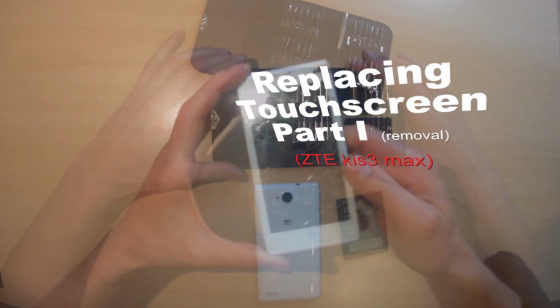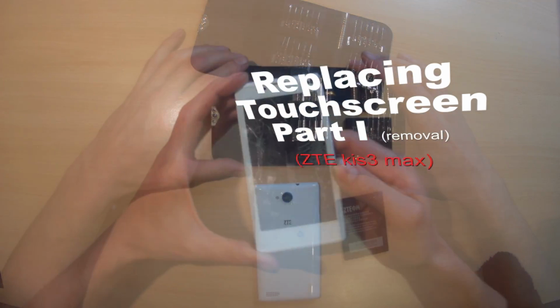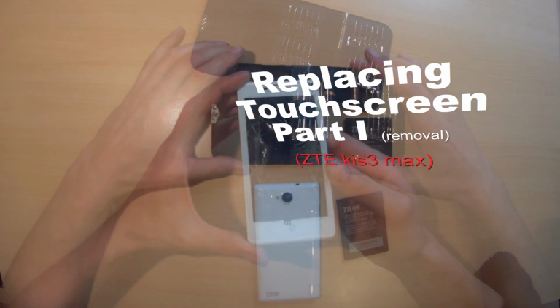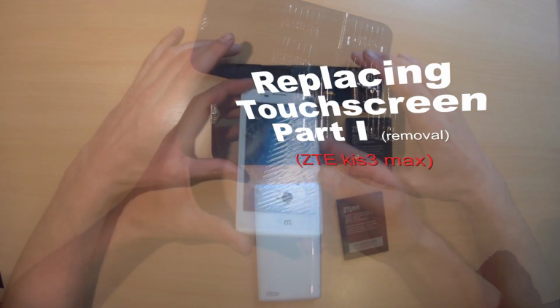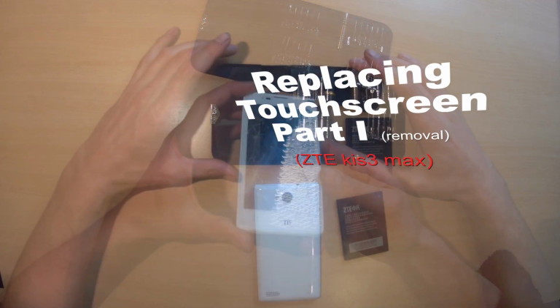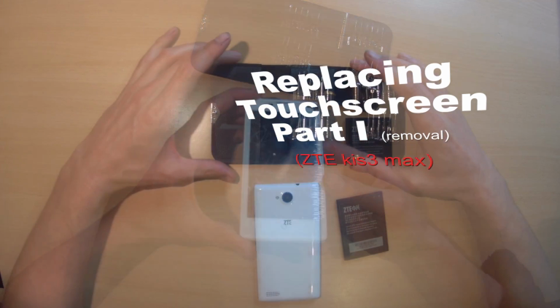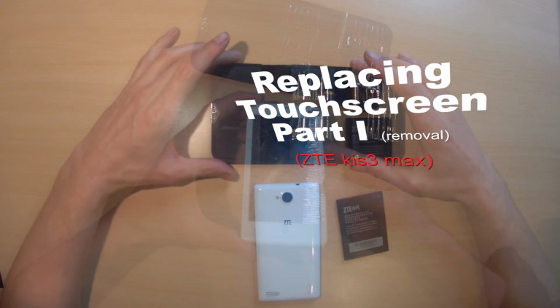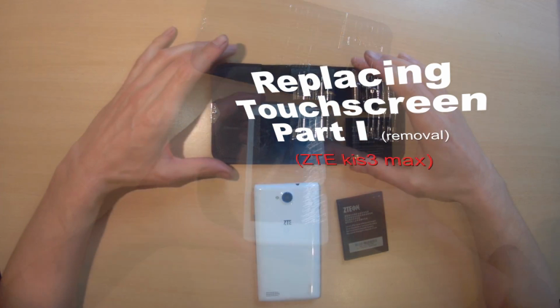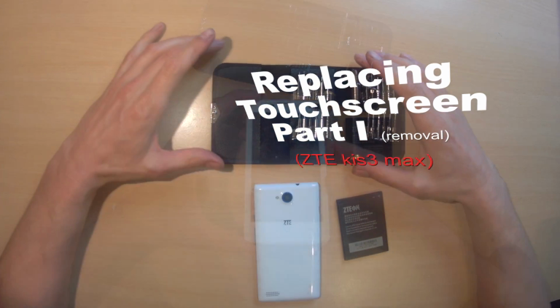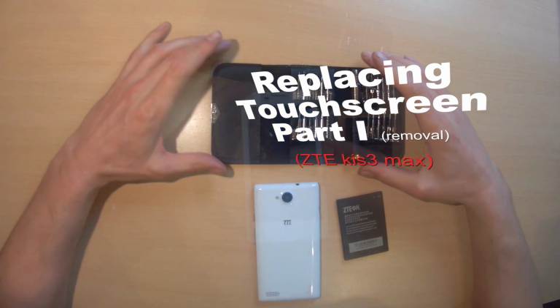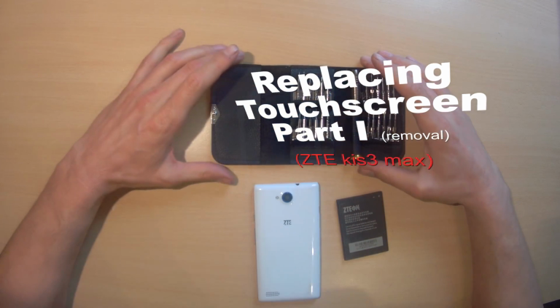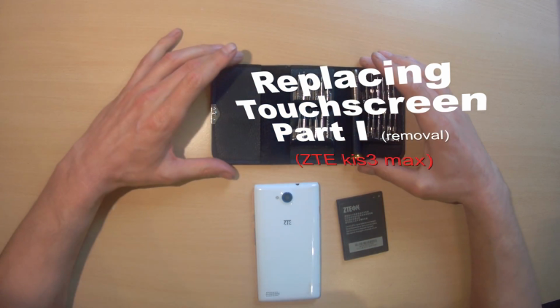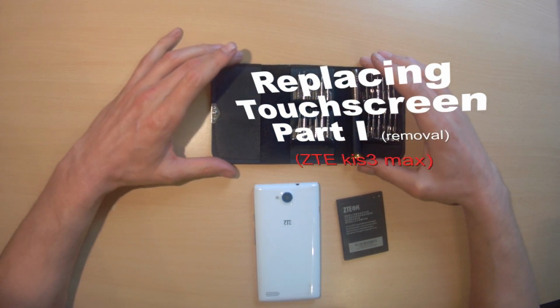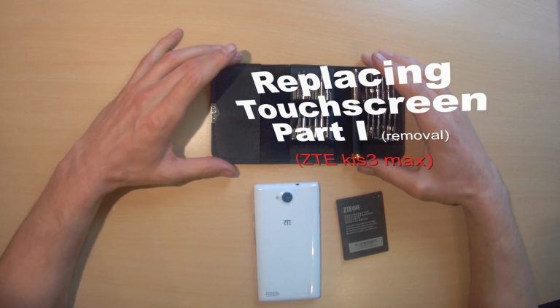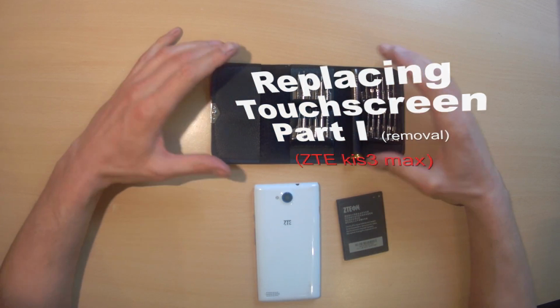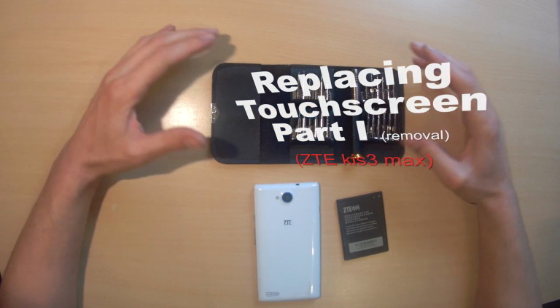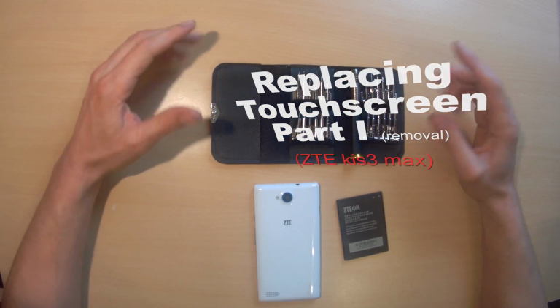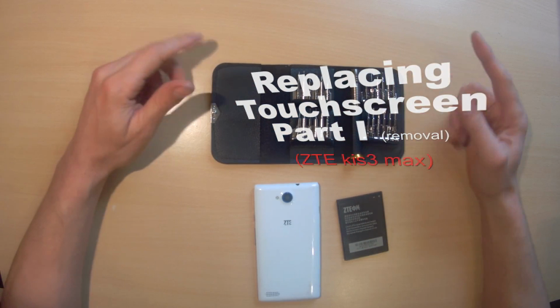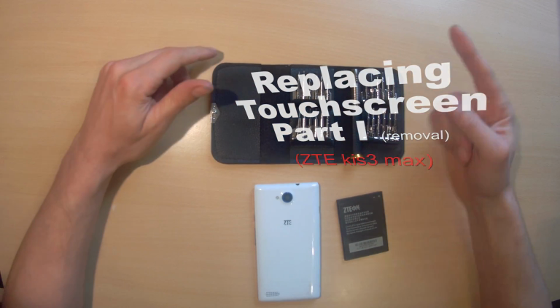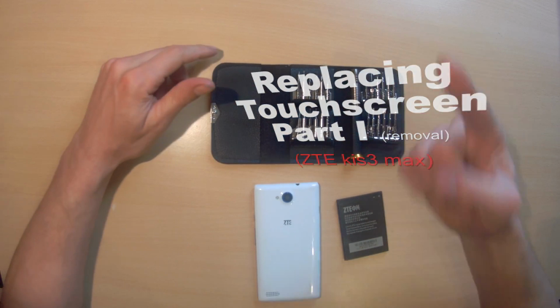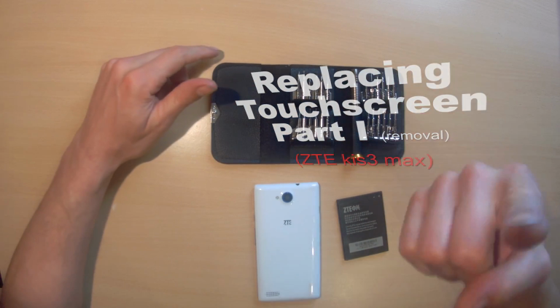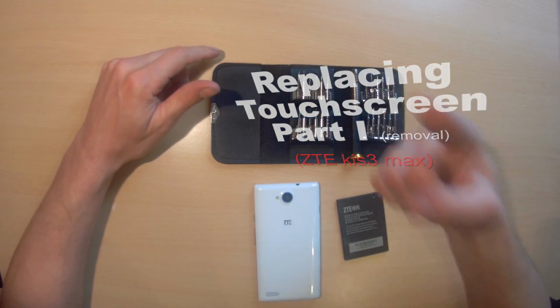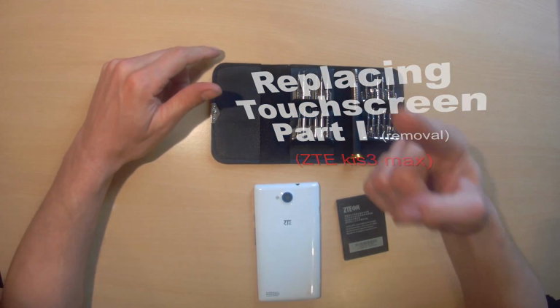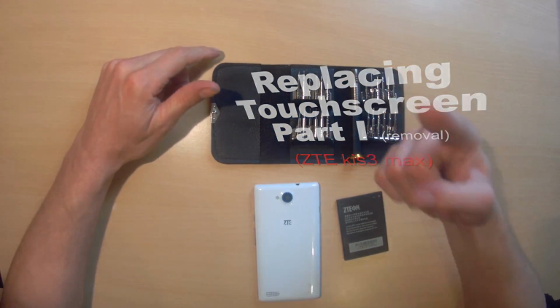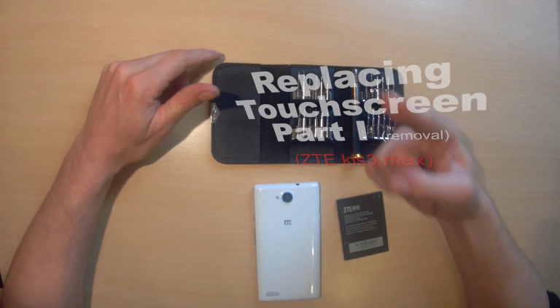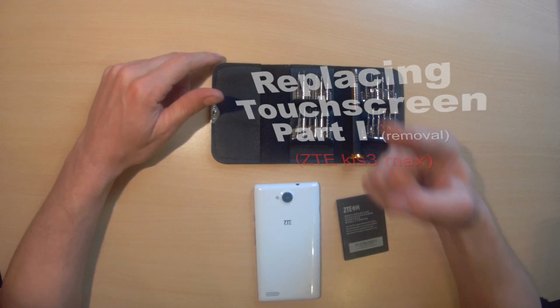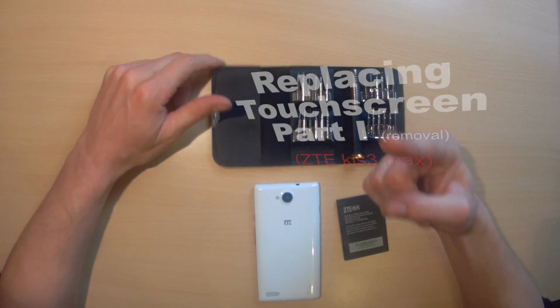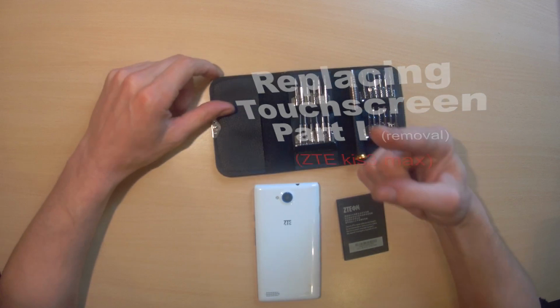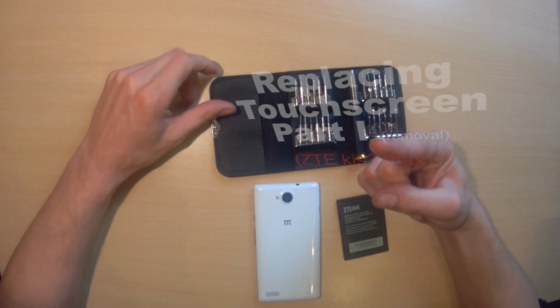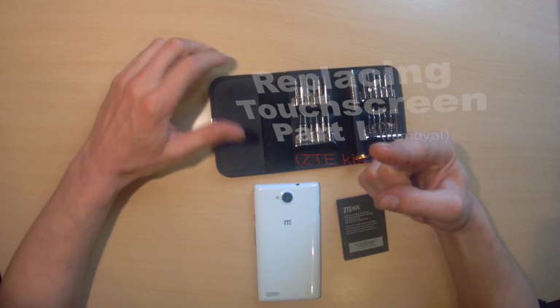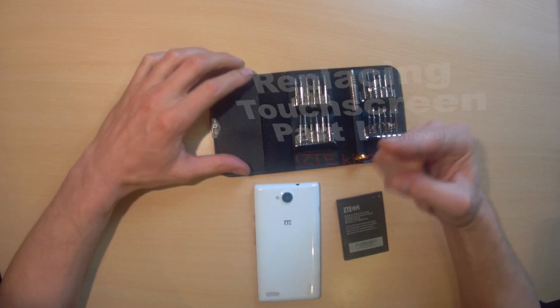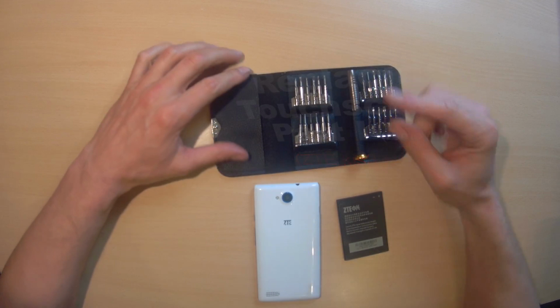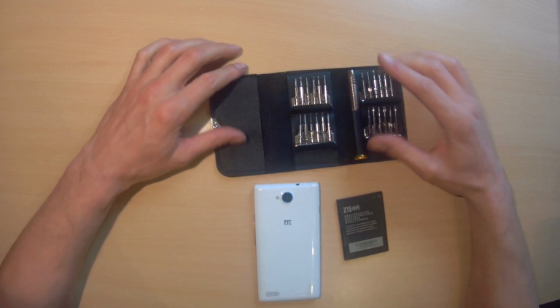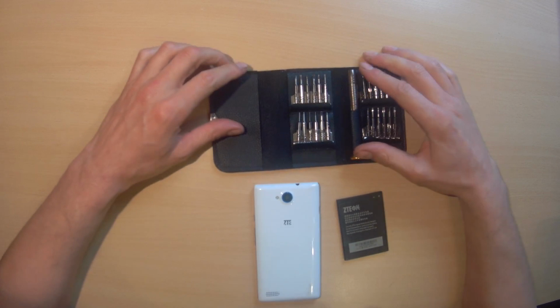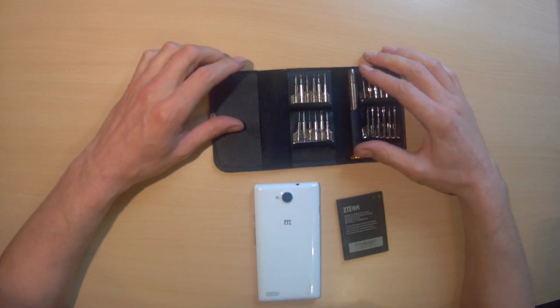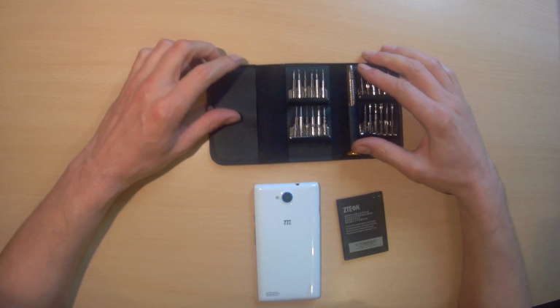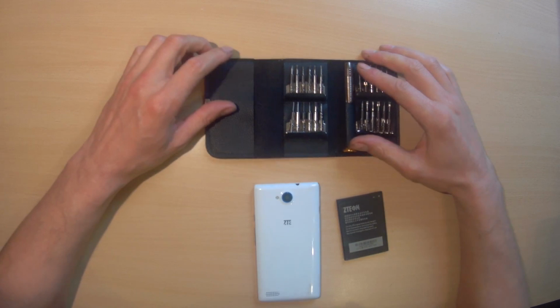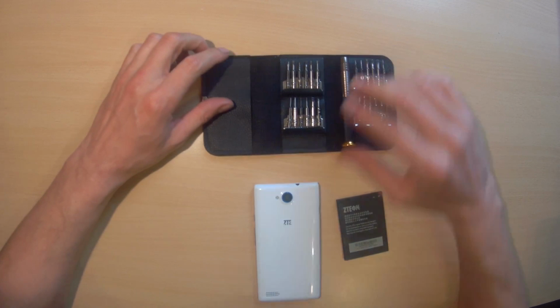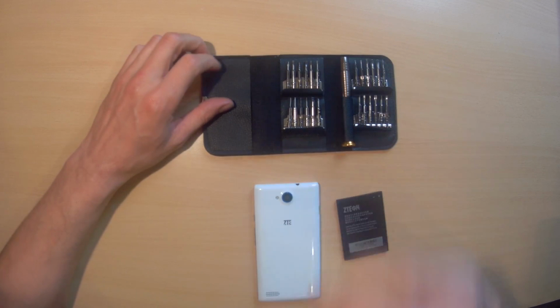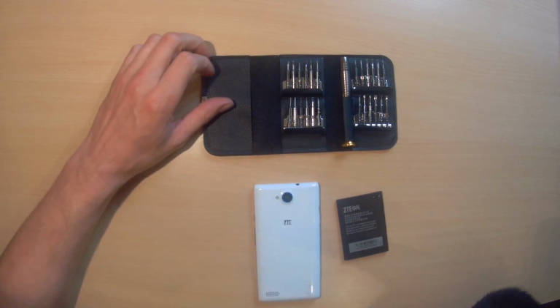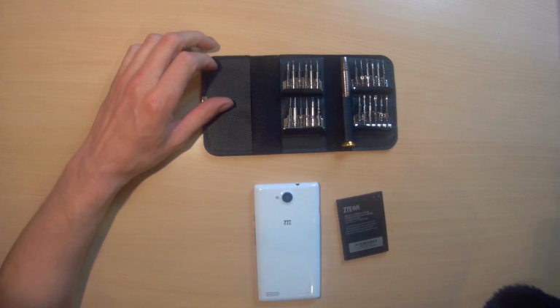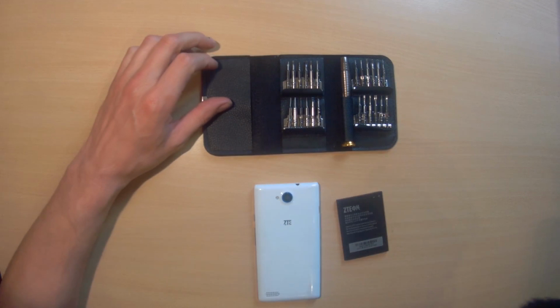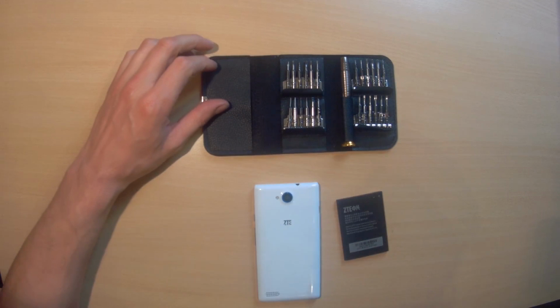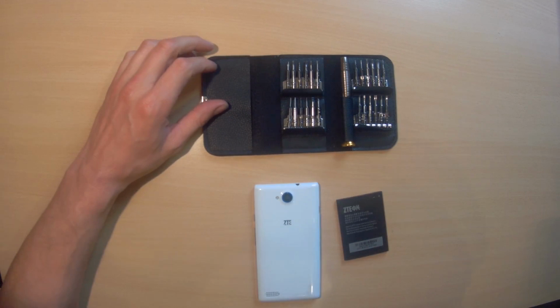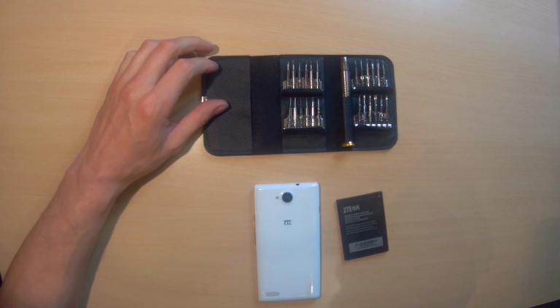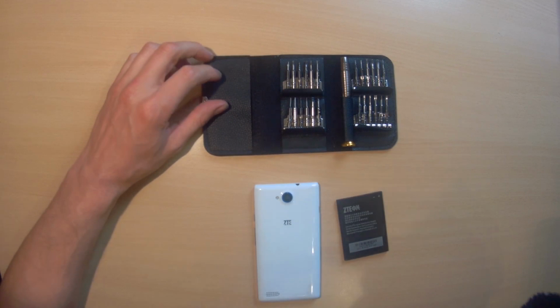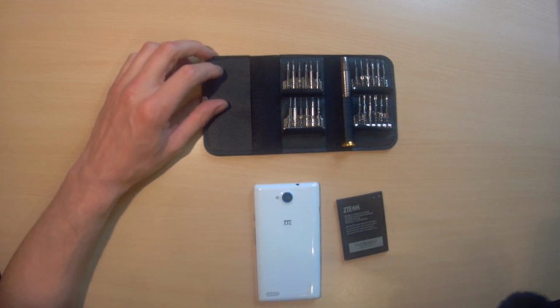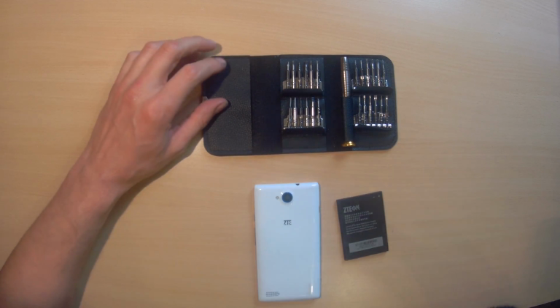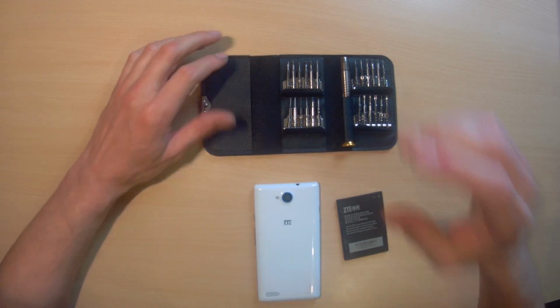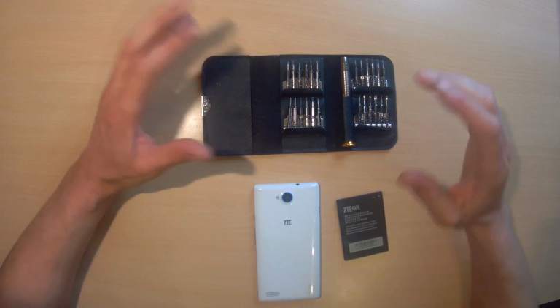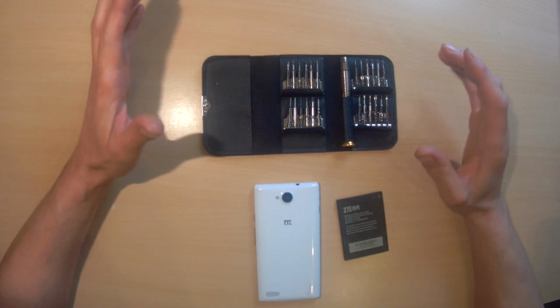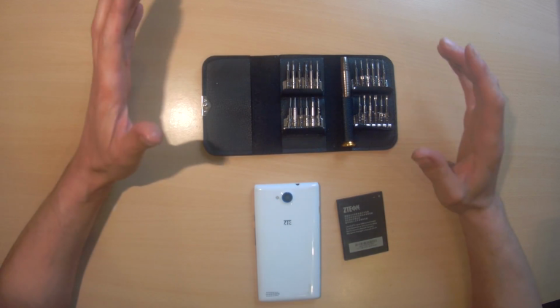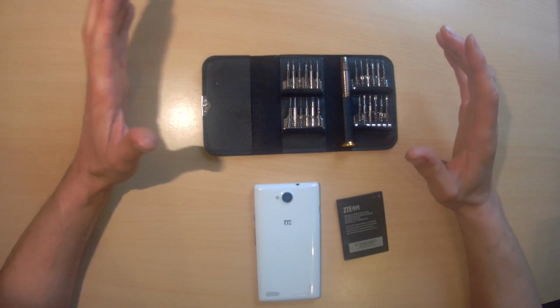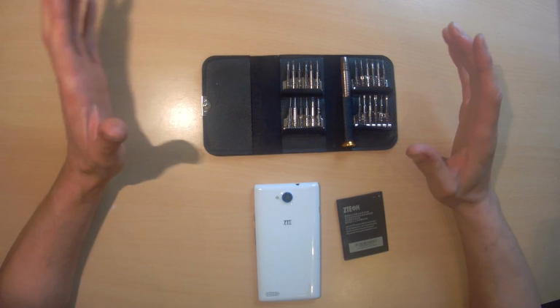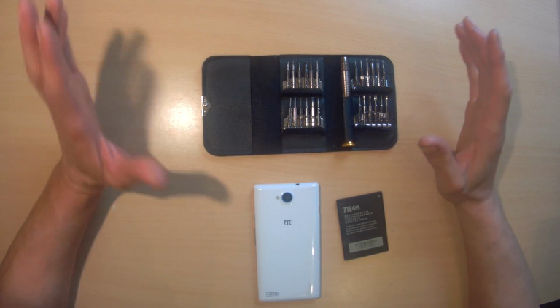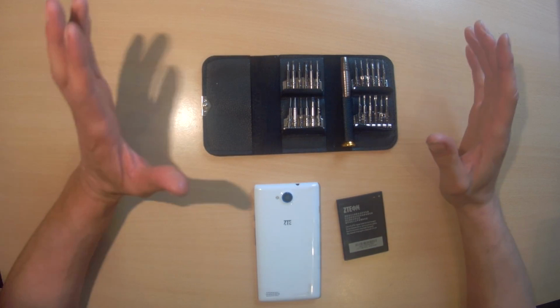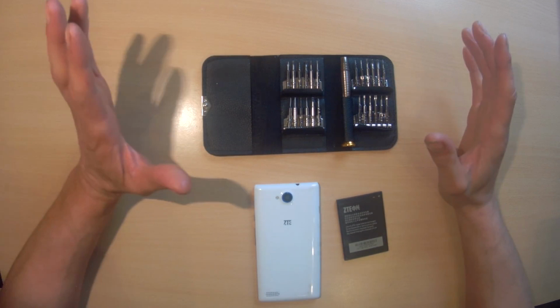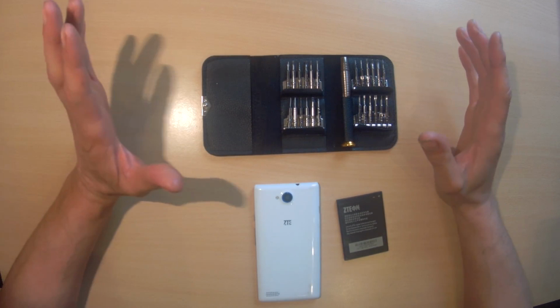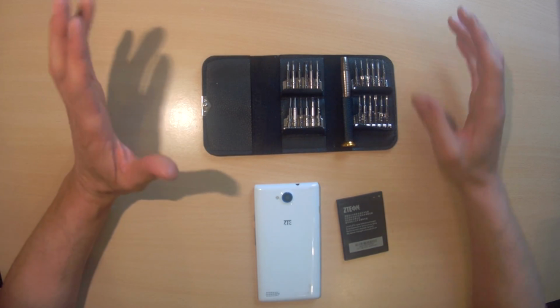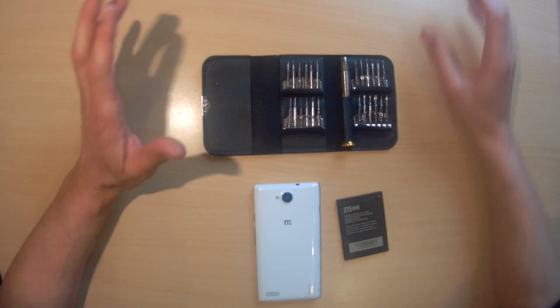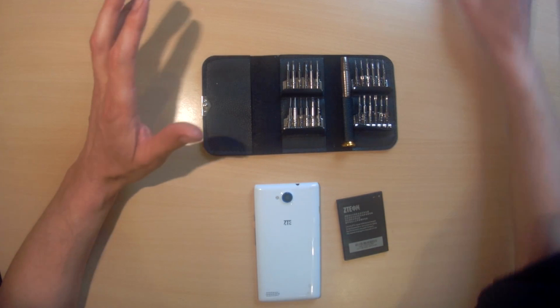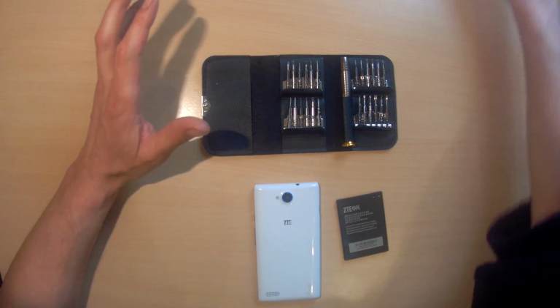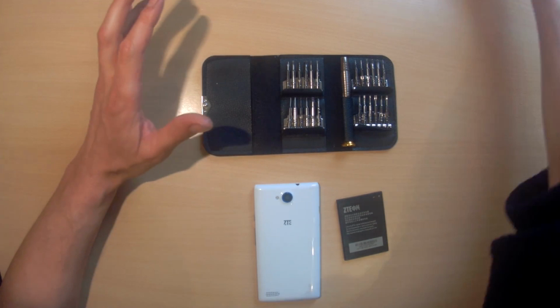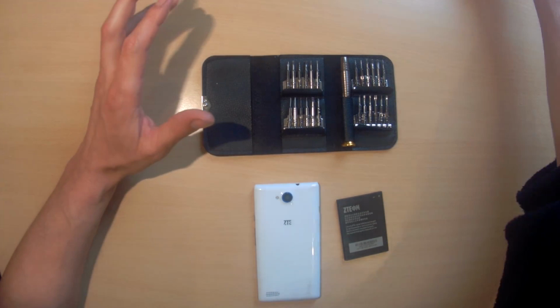Welcome to Nerdiasm. I'm not recording with my main camera because that's packed to go on a holiday.